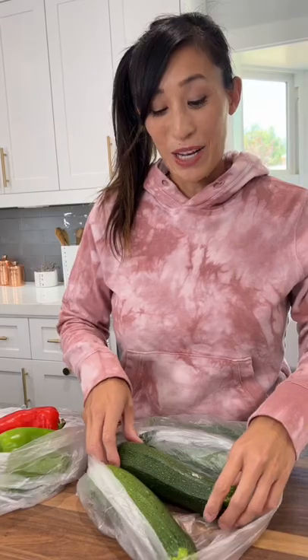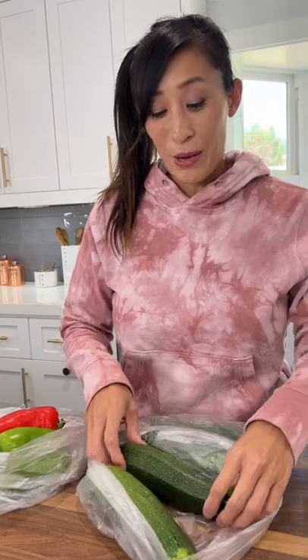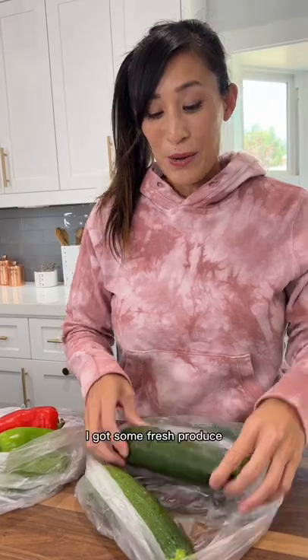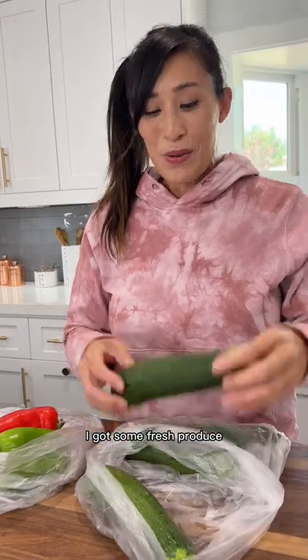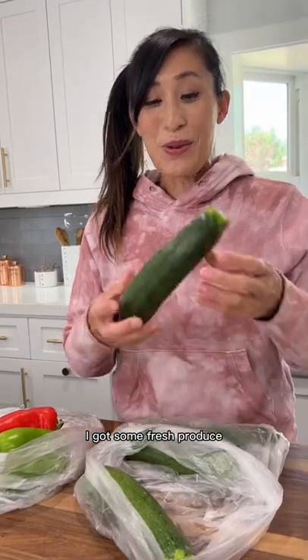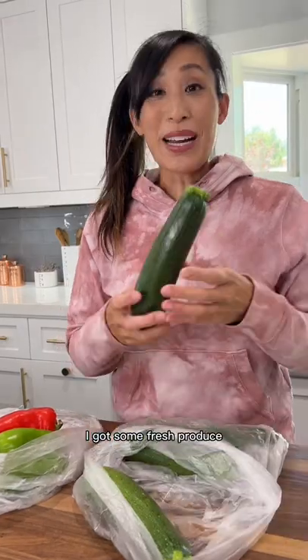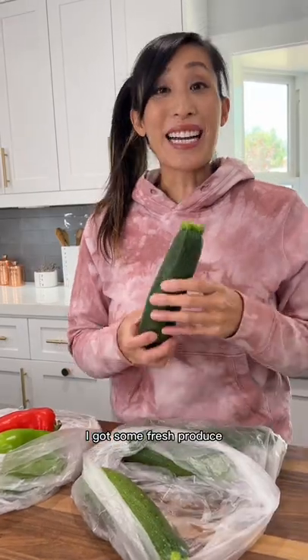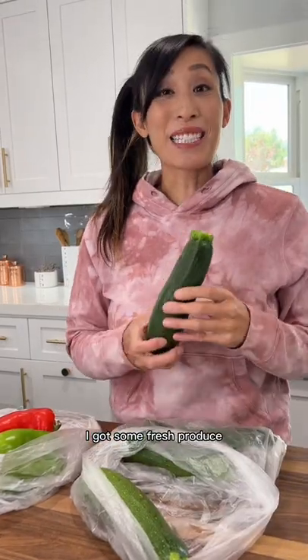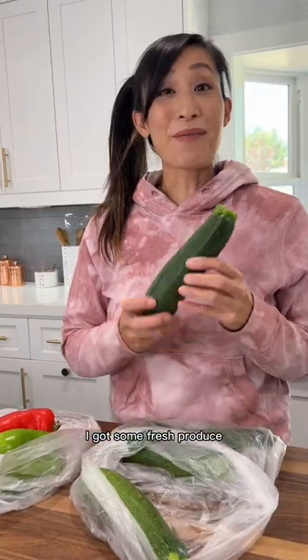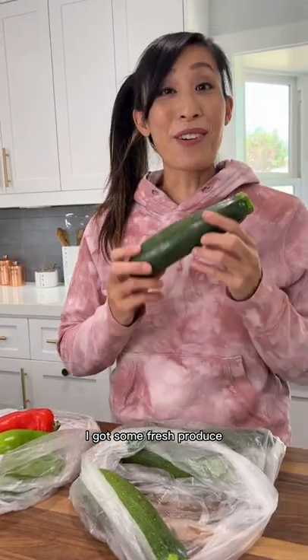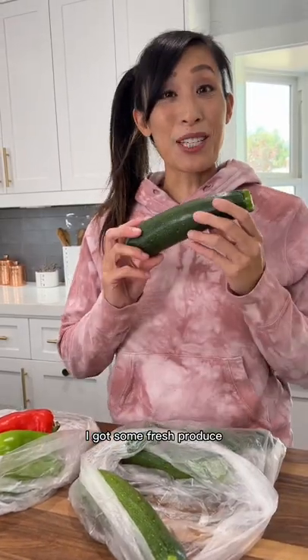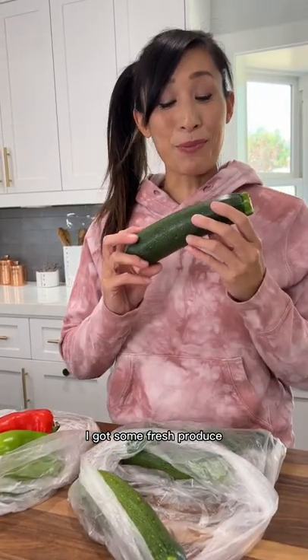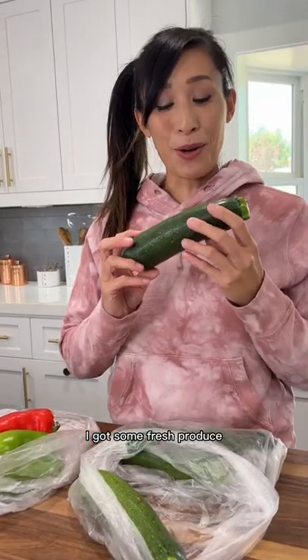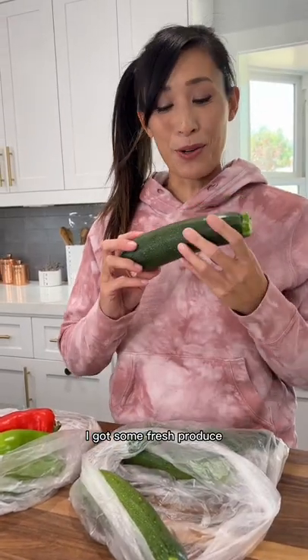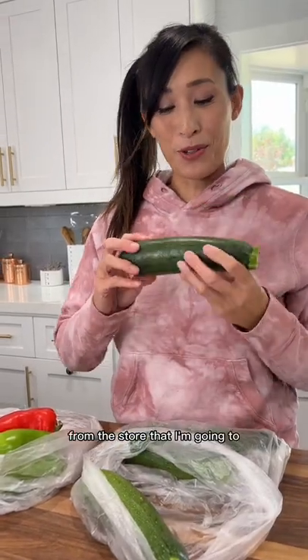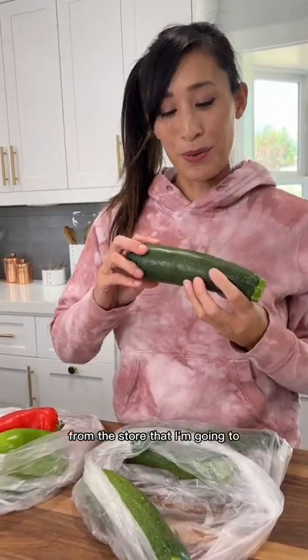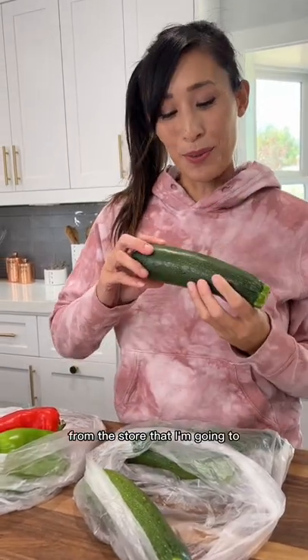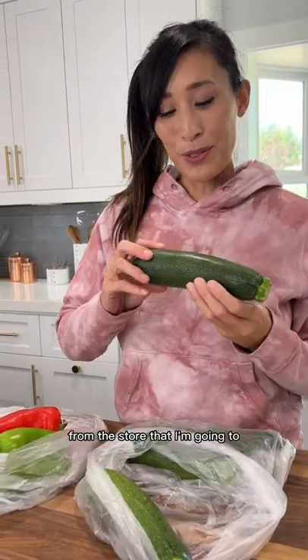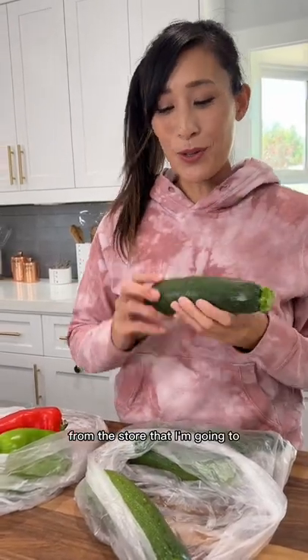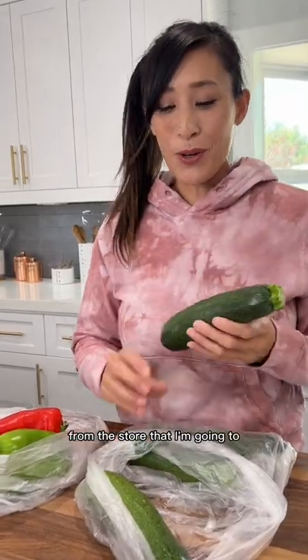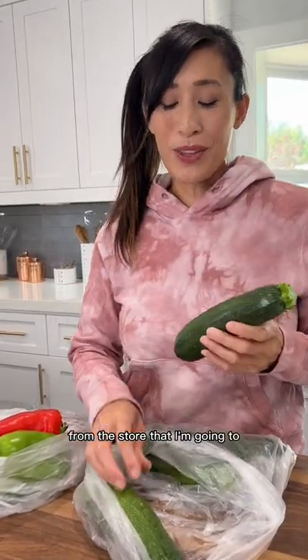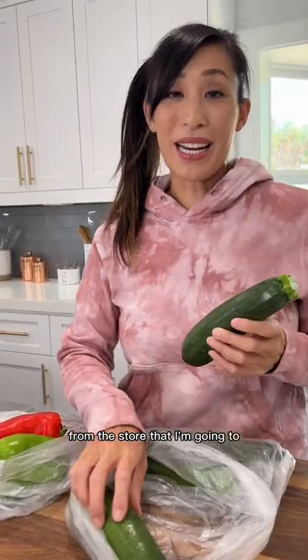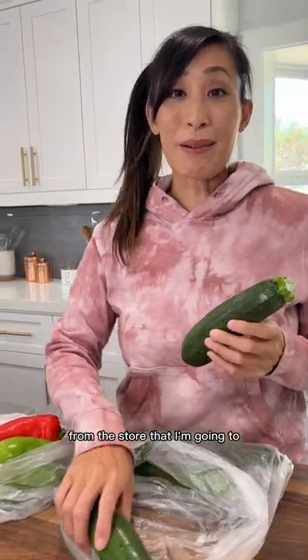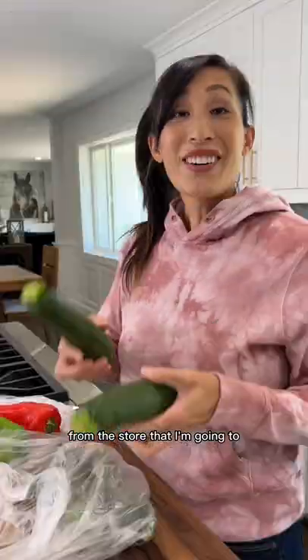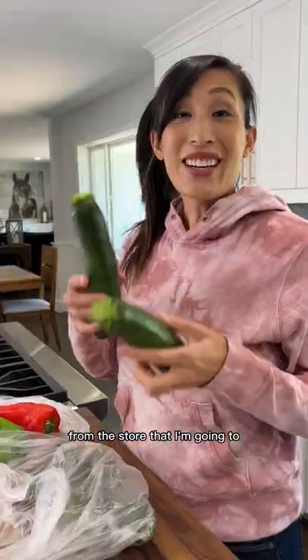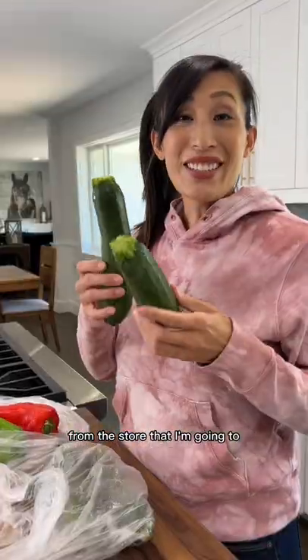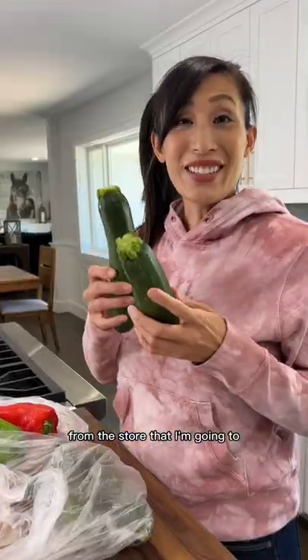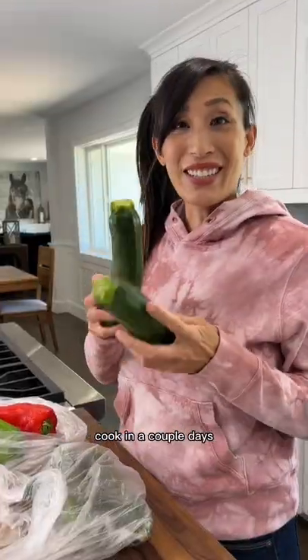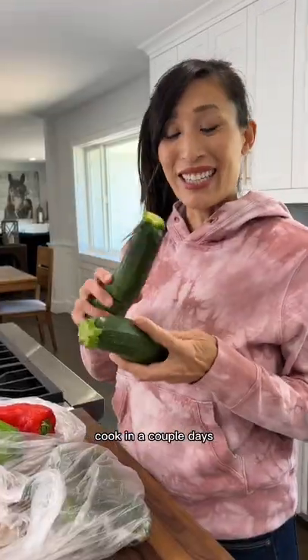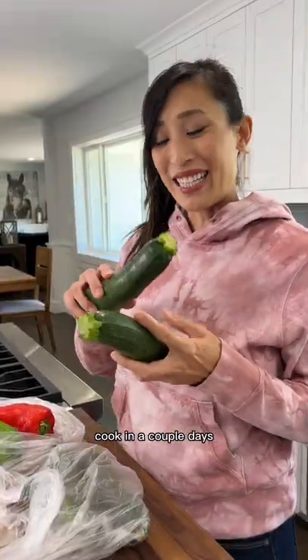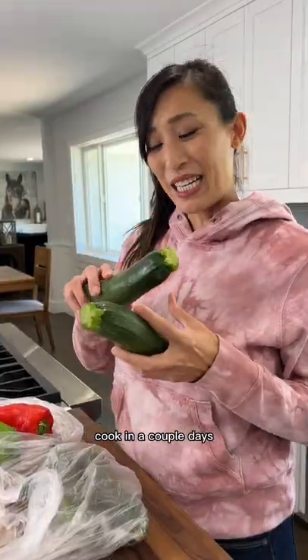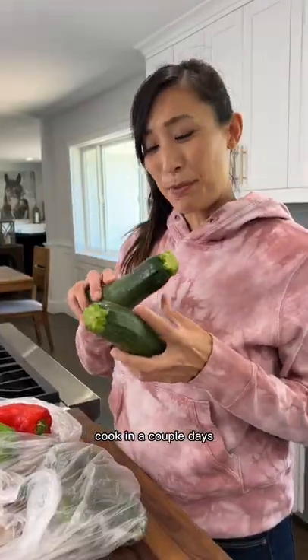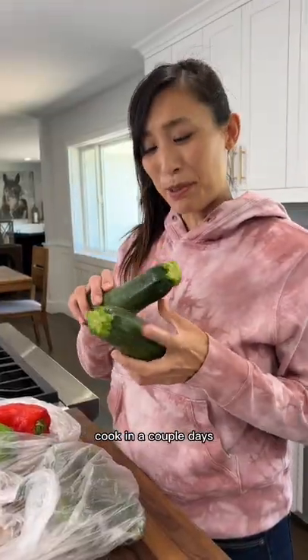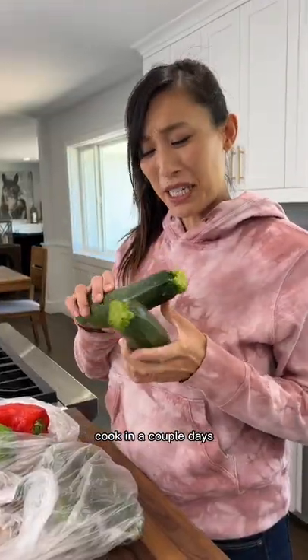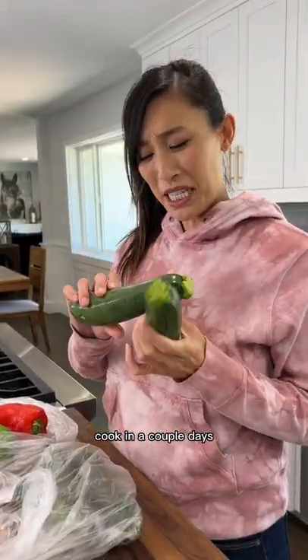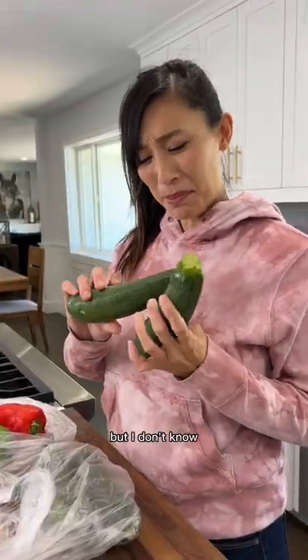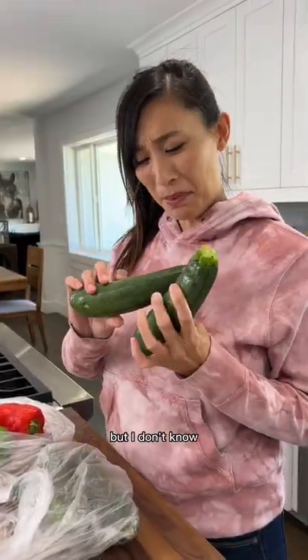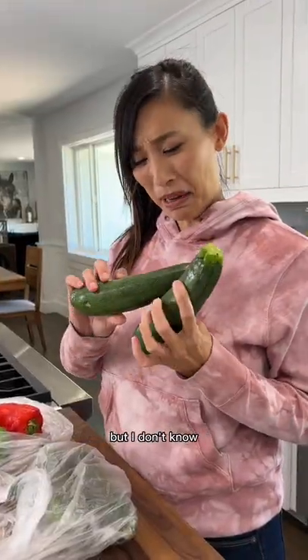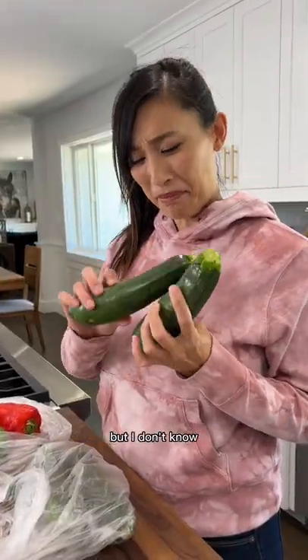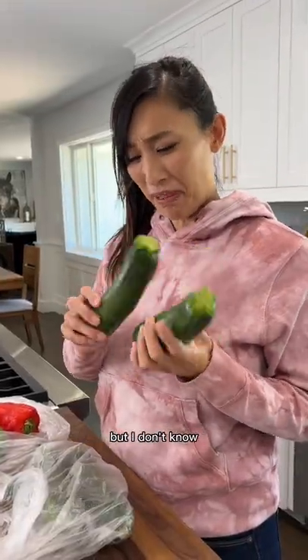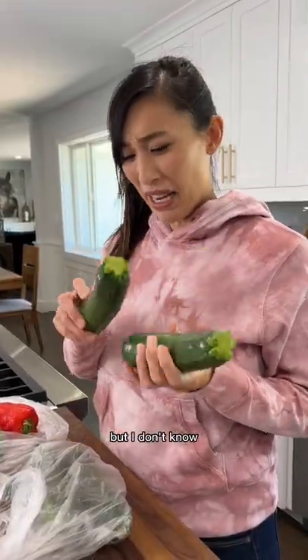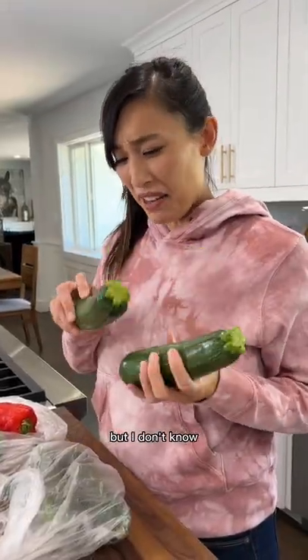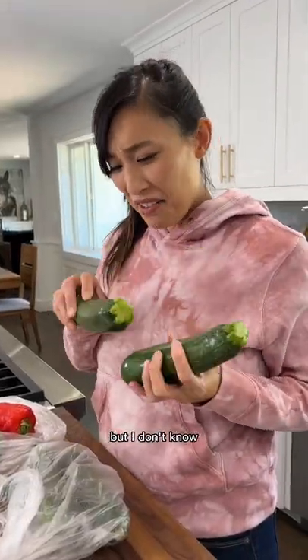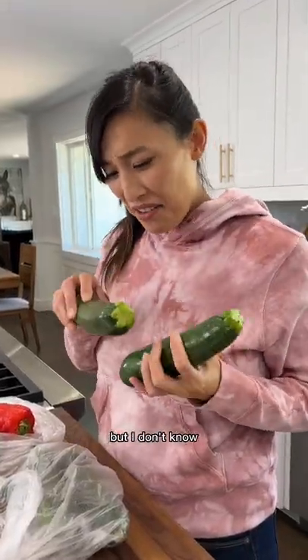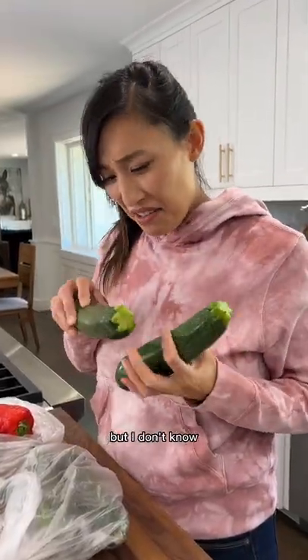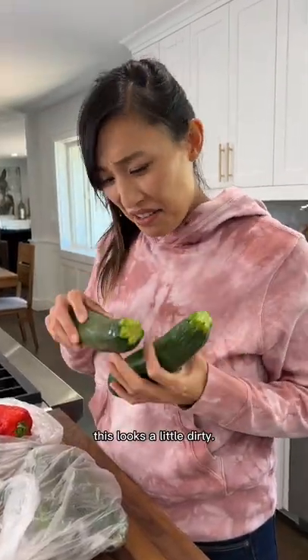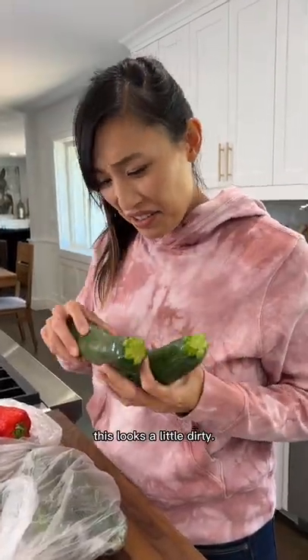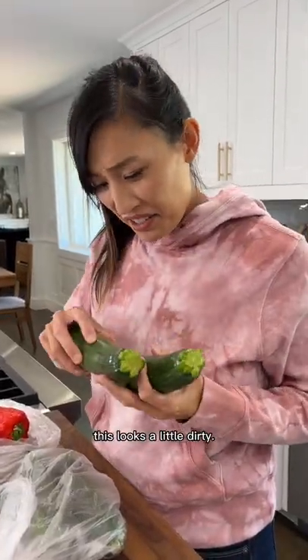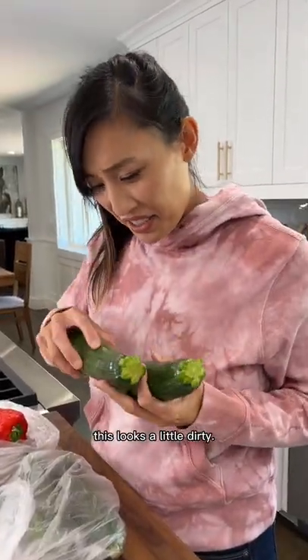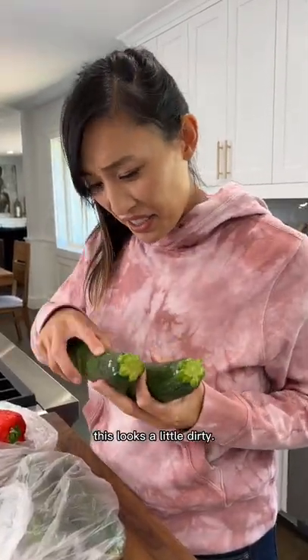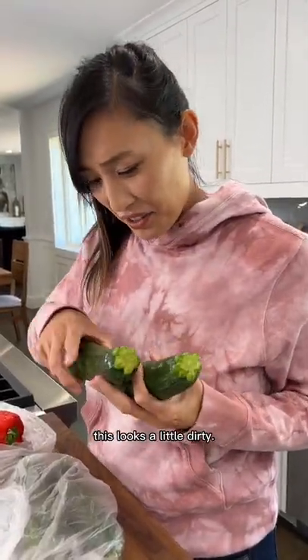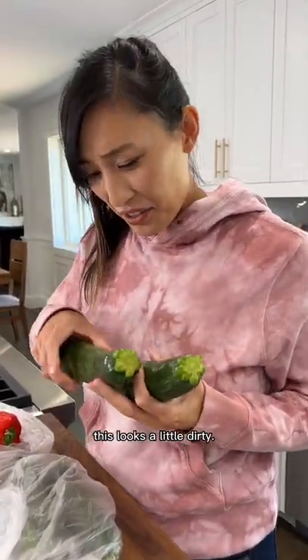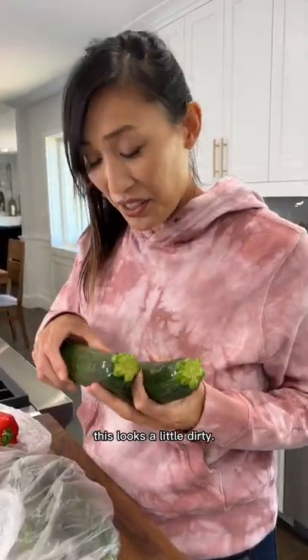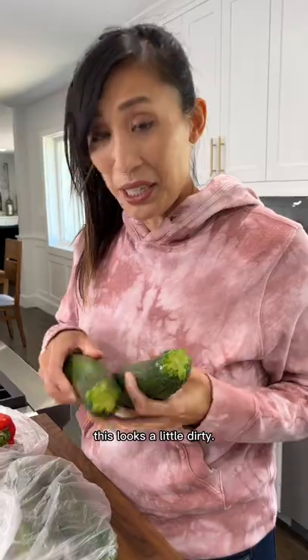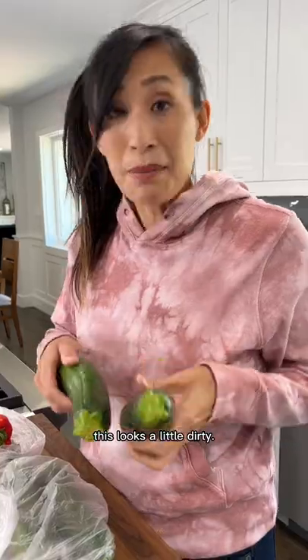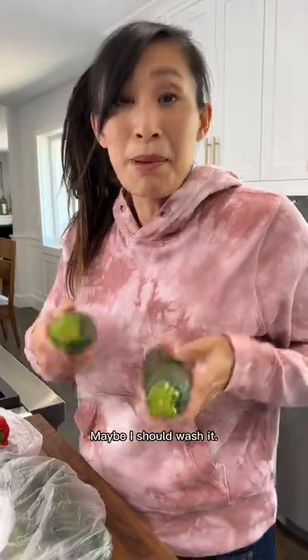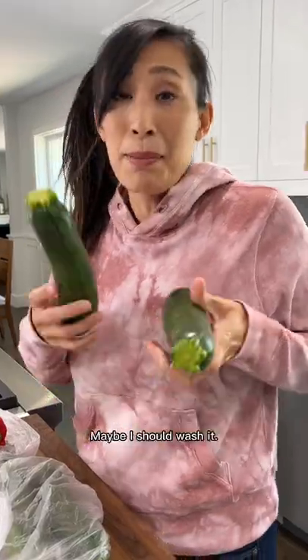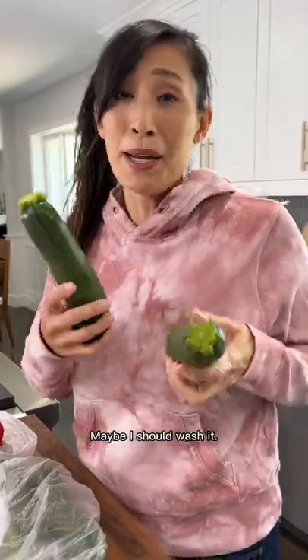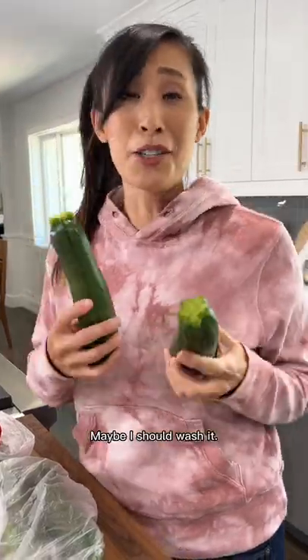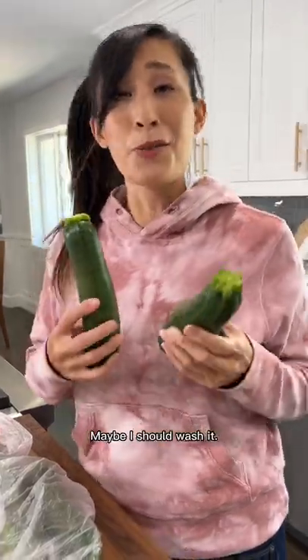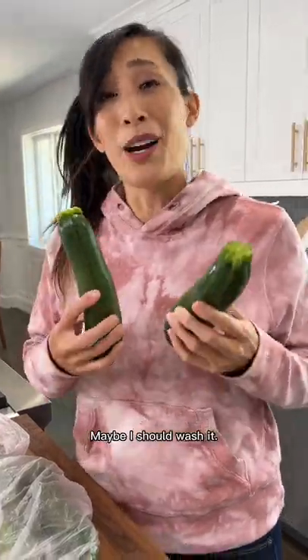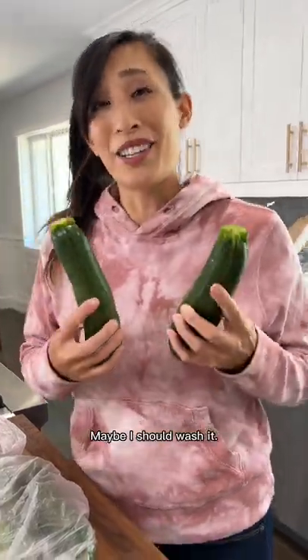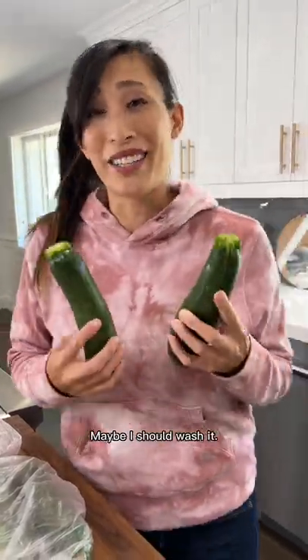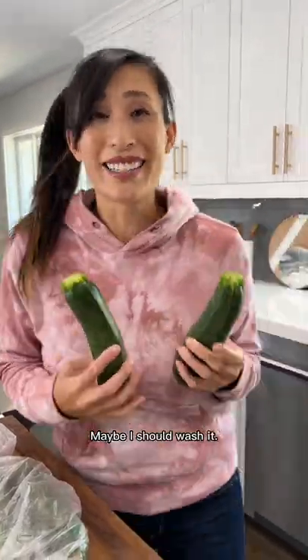Ooh, I got some fresh produce from the store that I'm going to cook in a couple days, but this looks a little dirty. Maybe I should wash it.